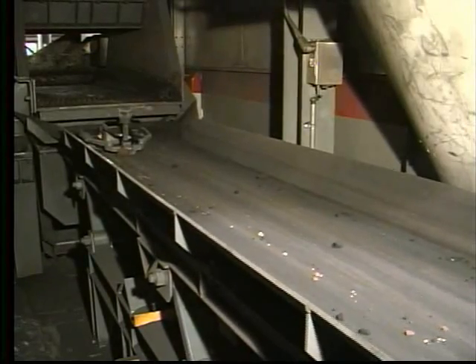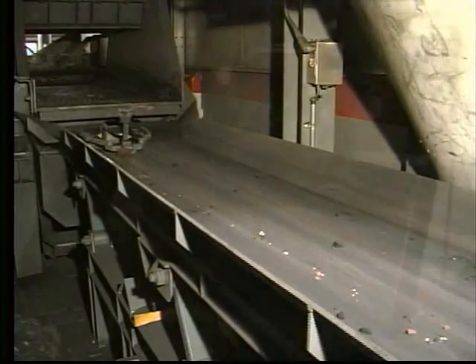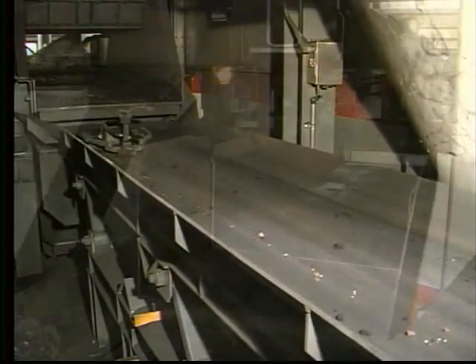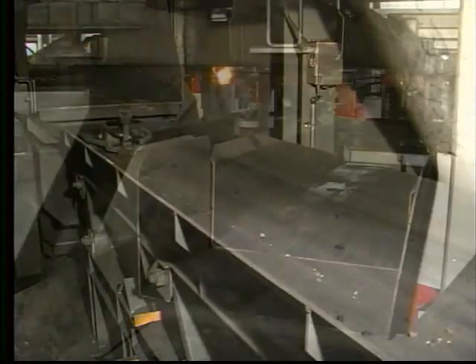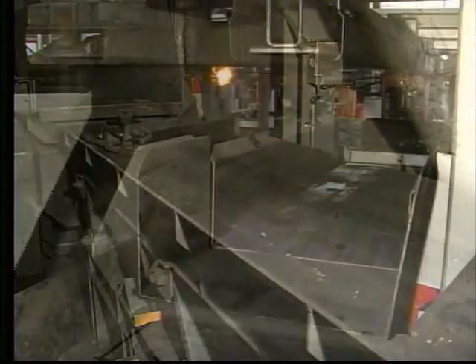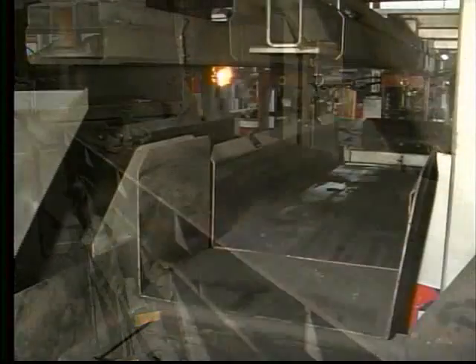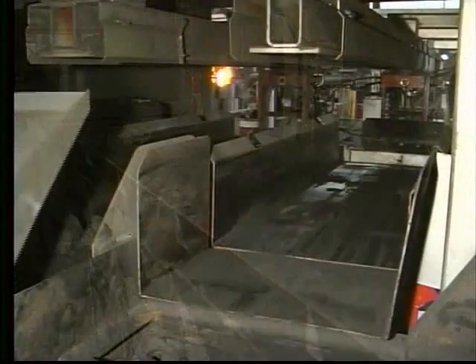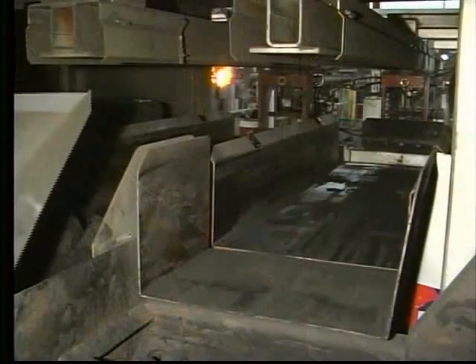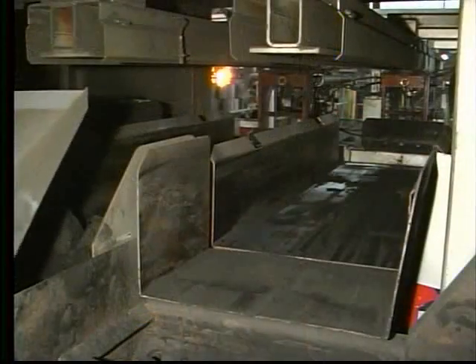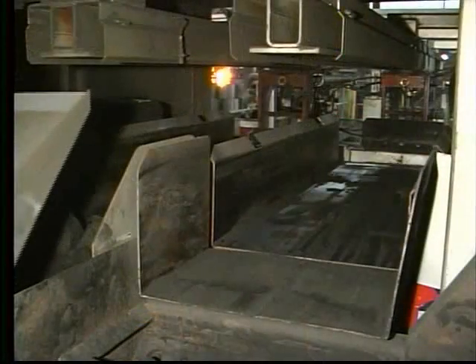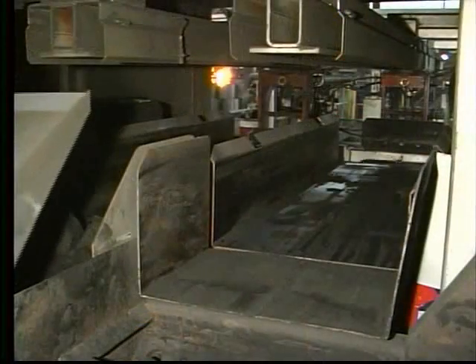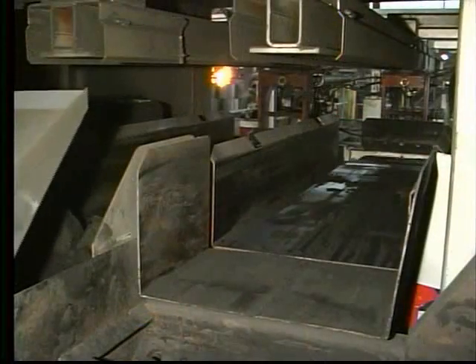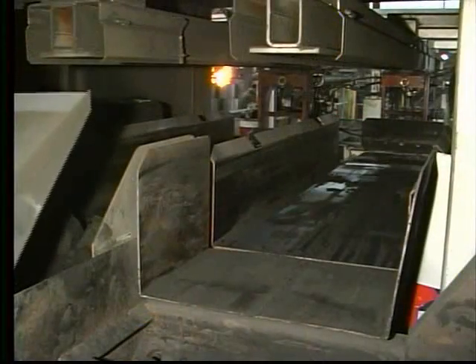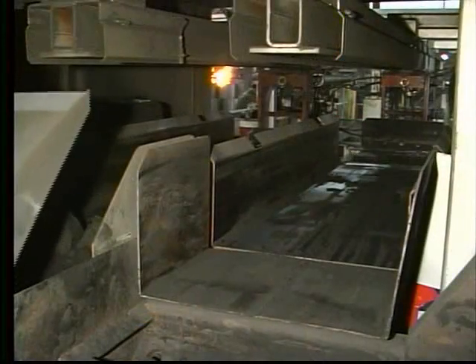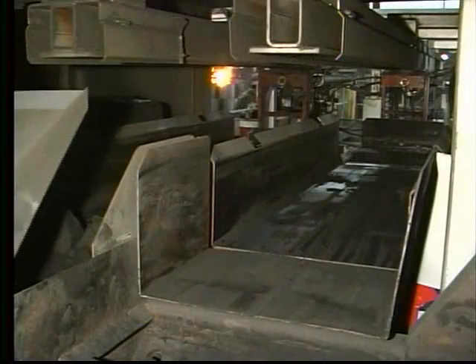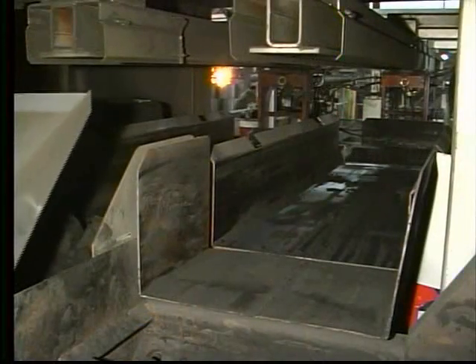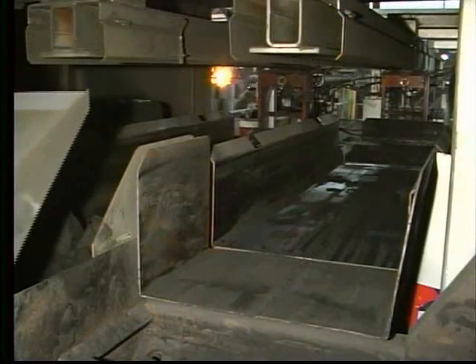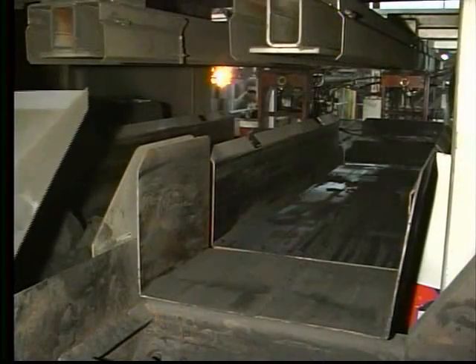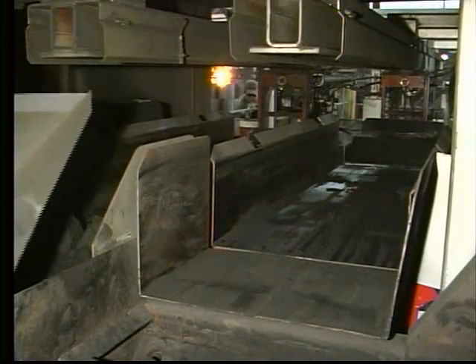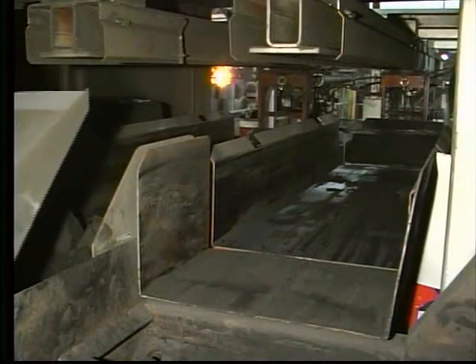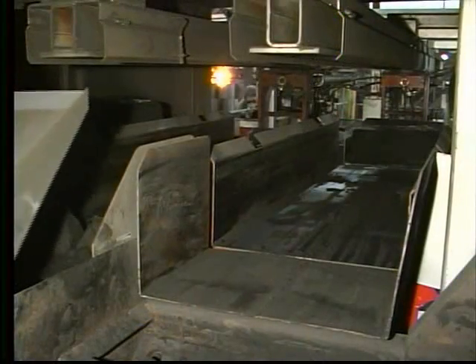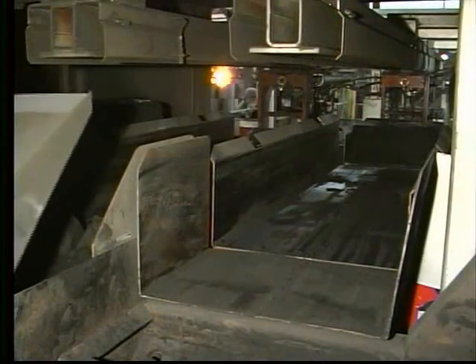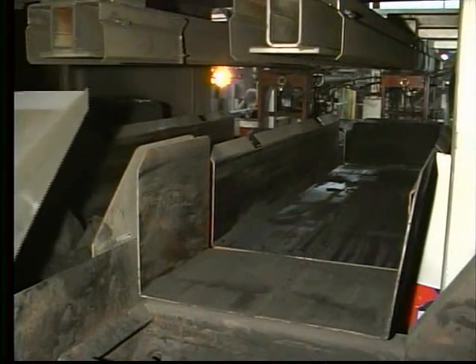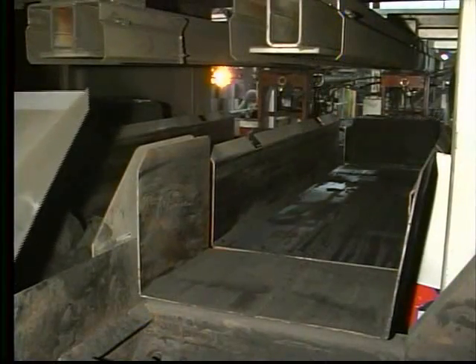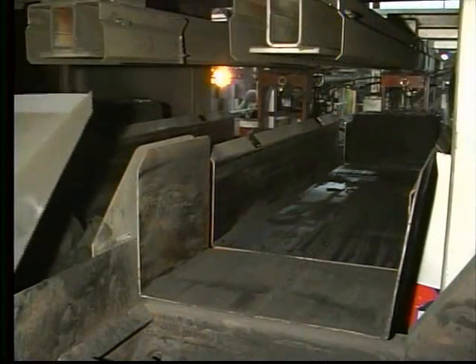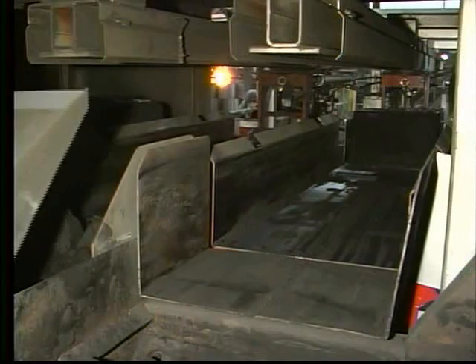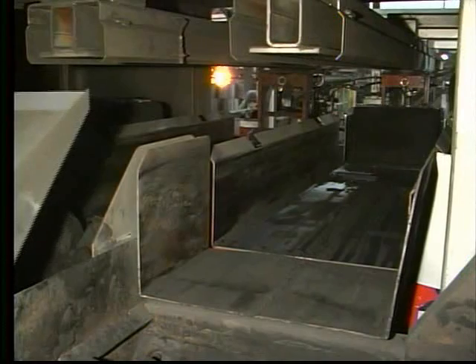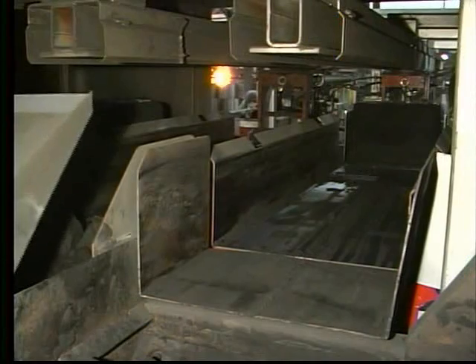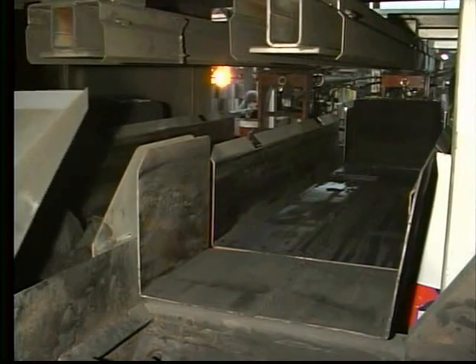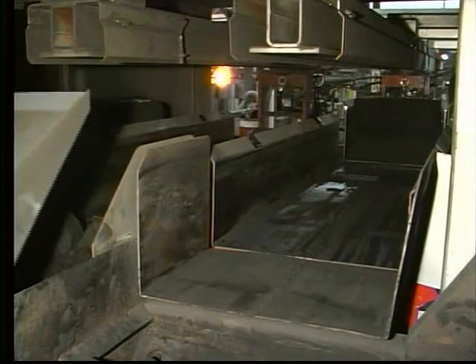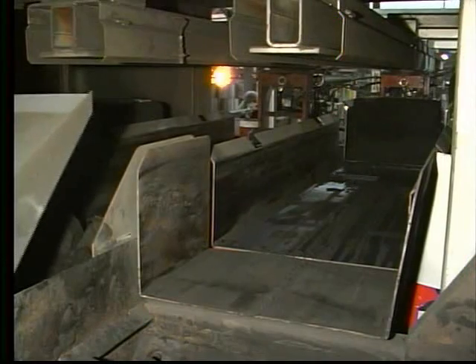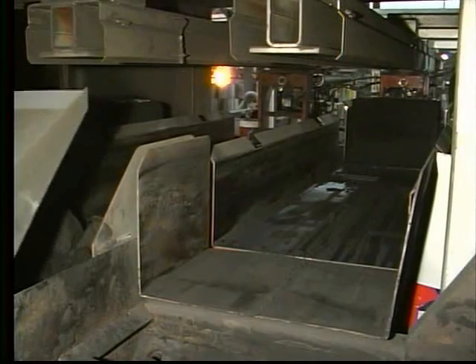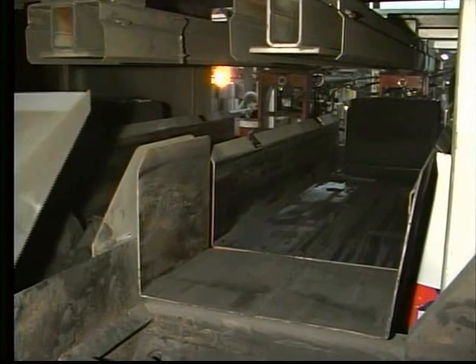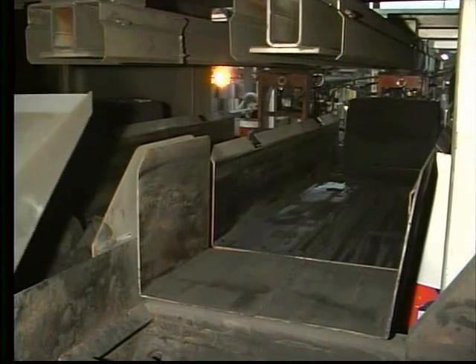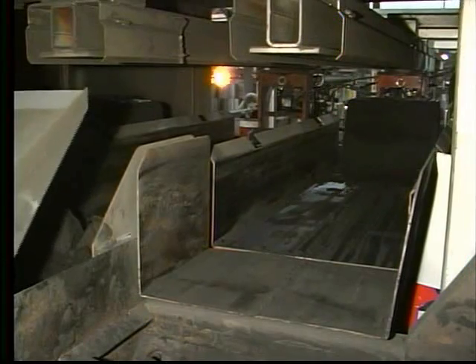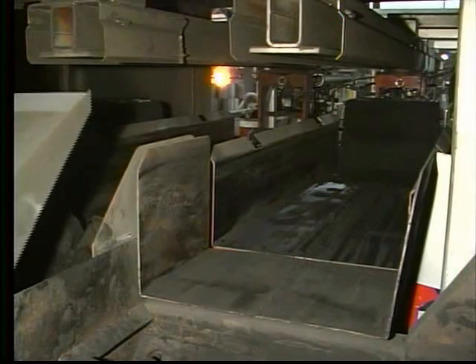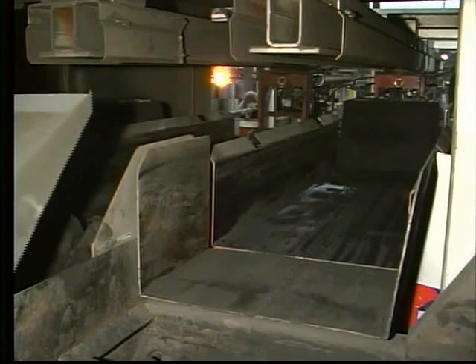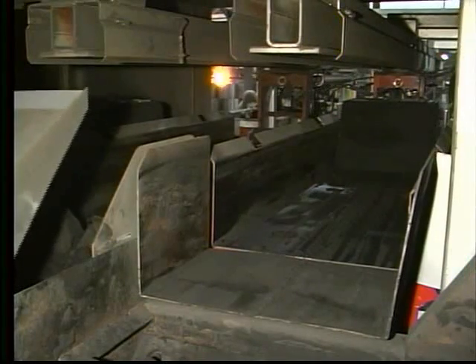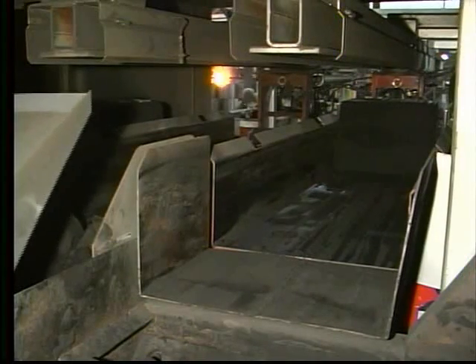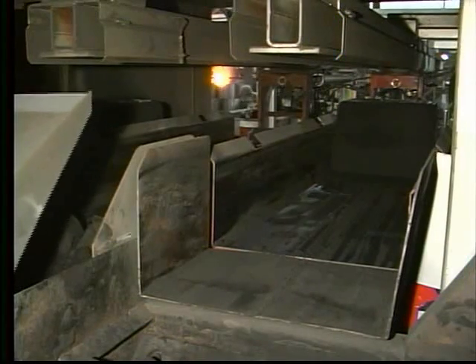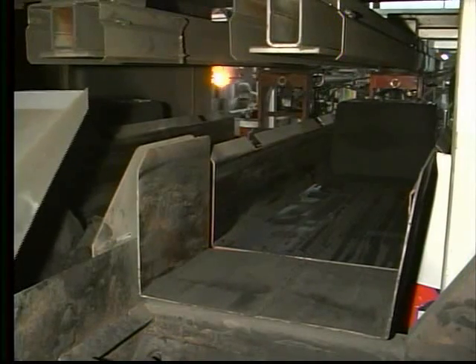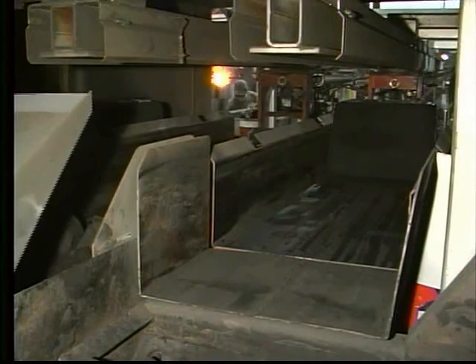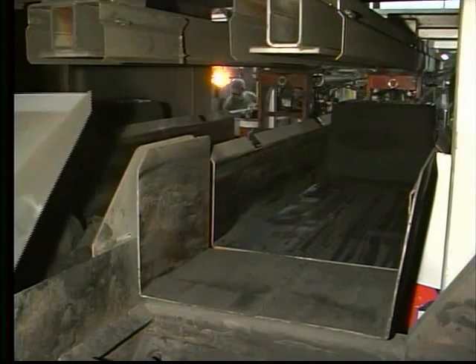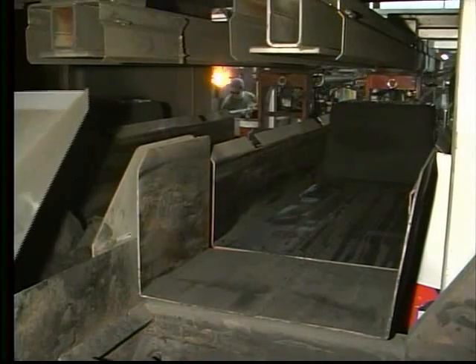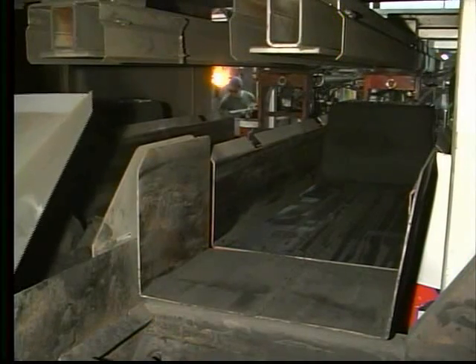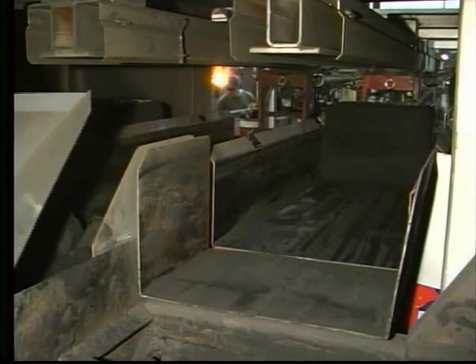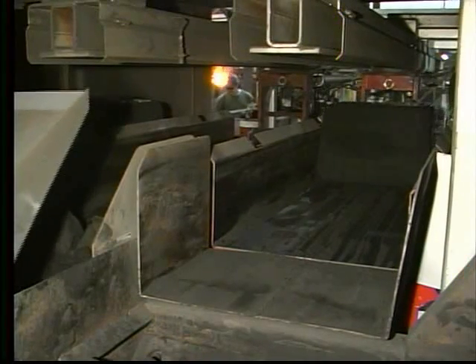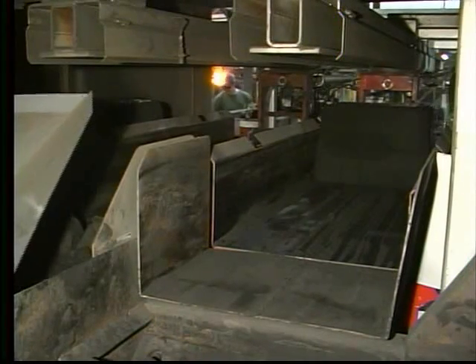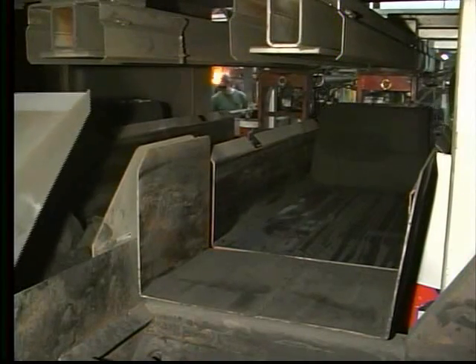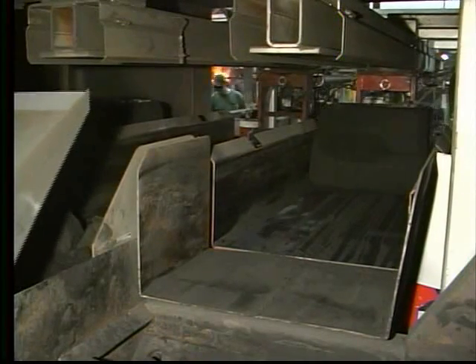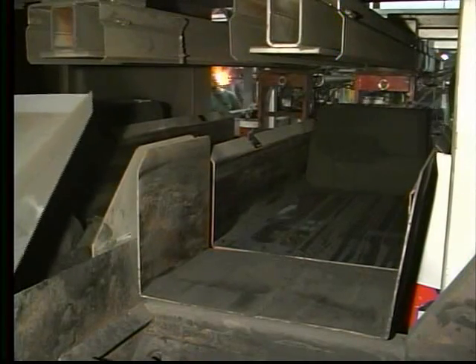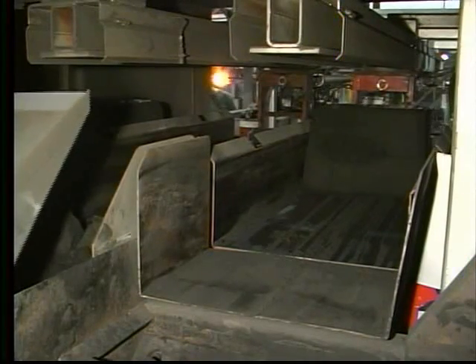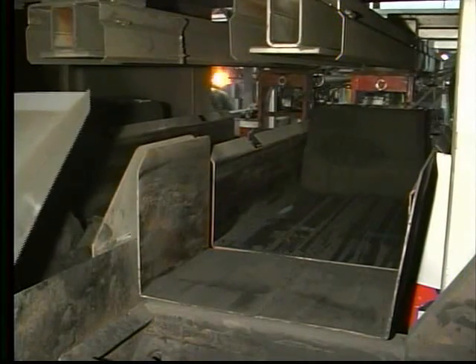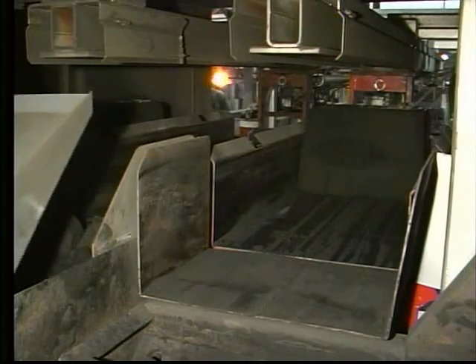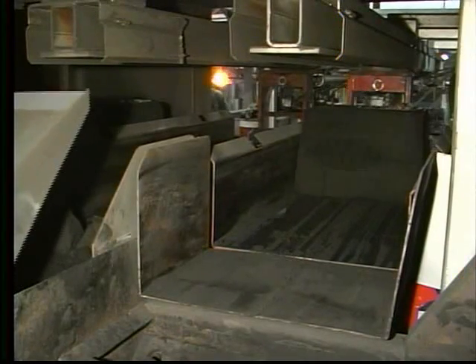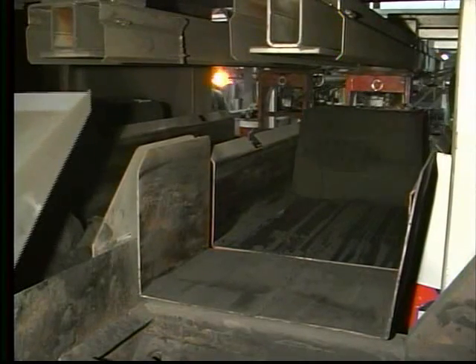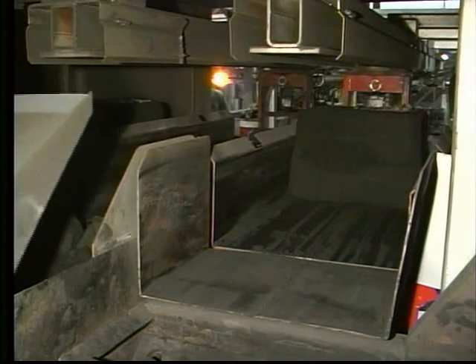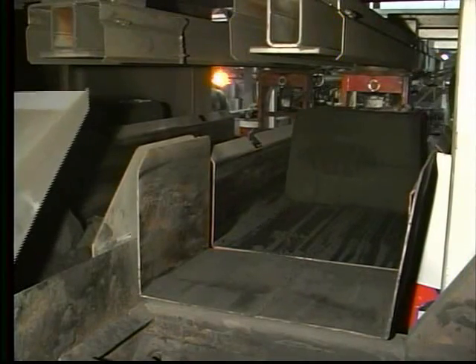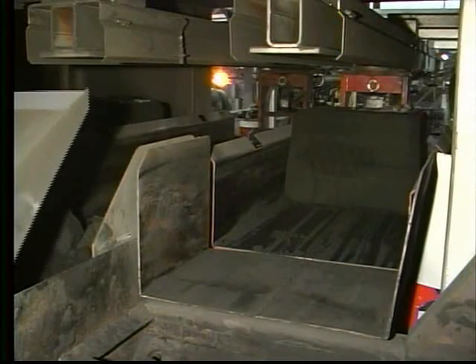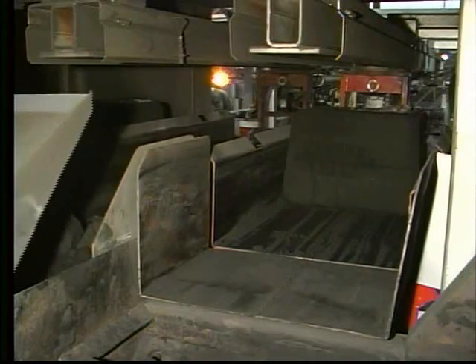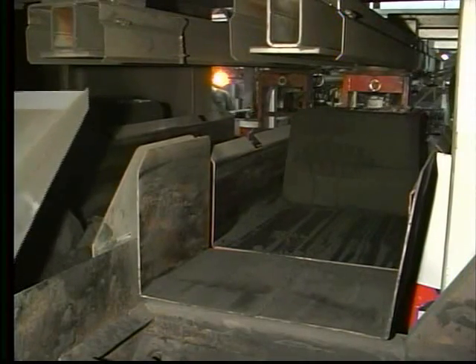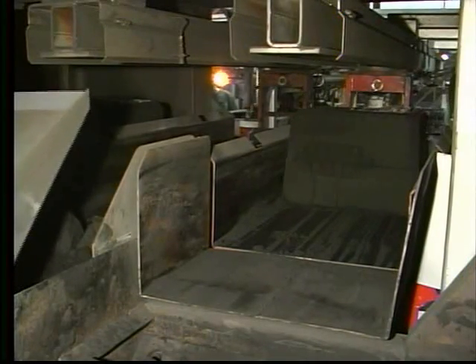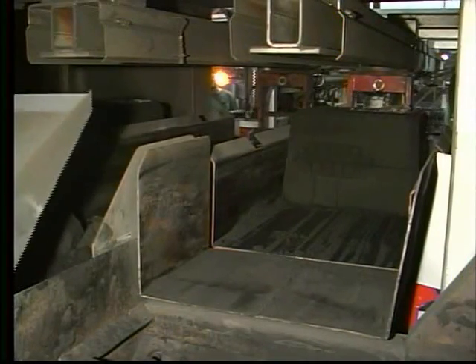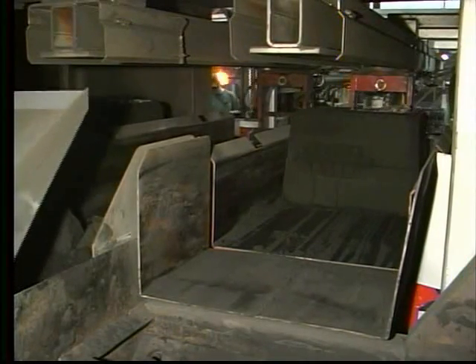The operator can select one, two, or three molds per cooling tray depending on the cooling time requirements.